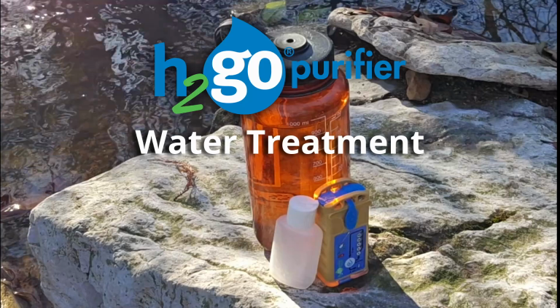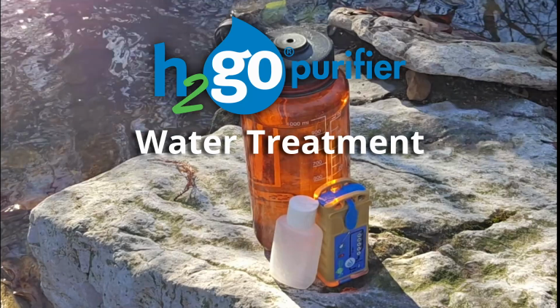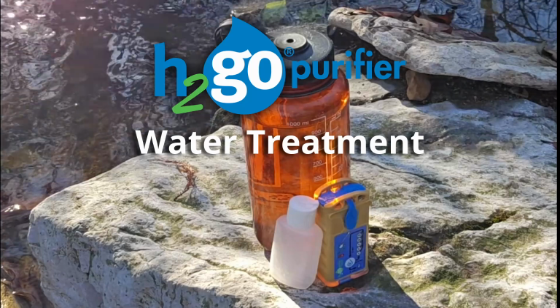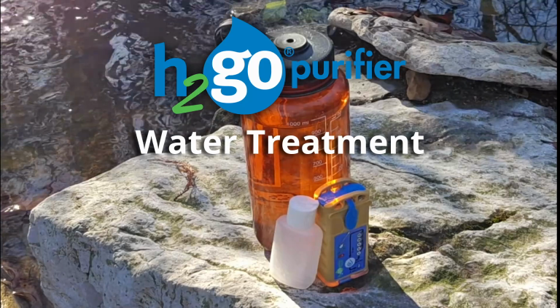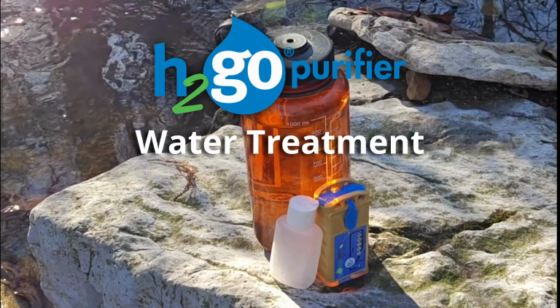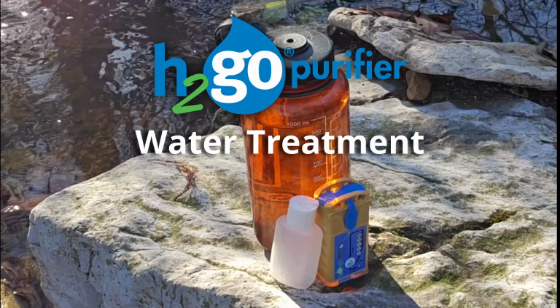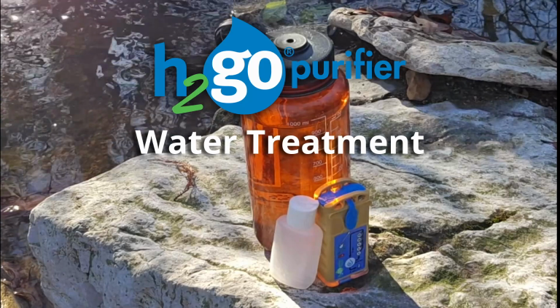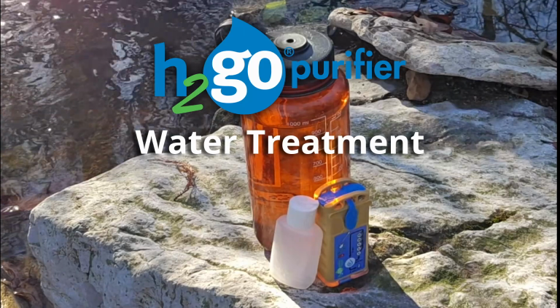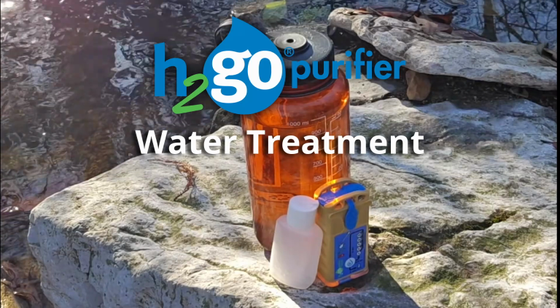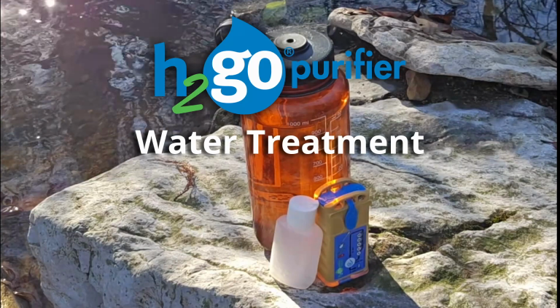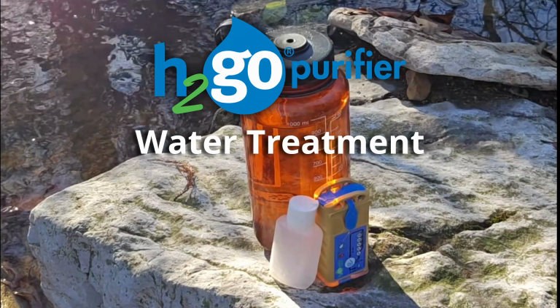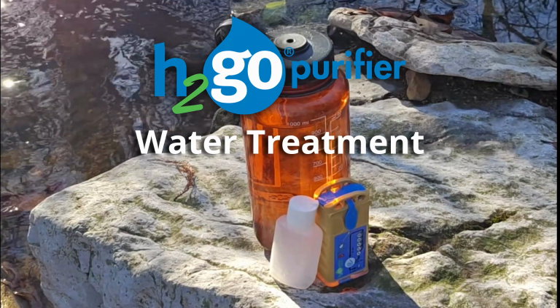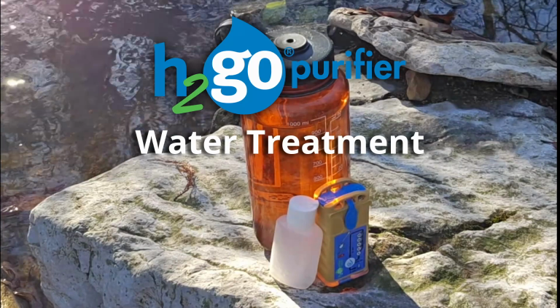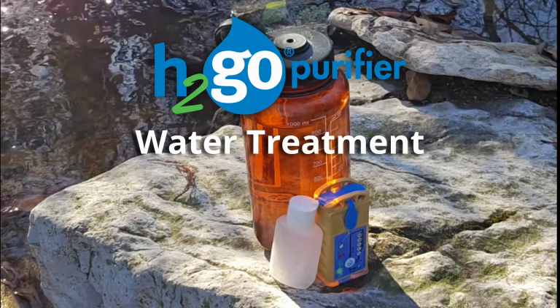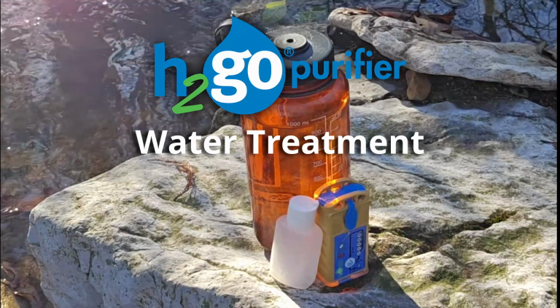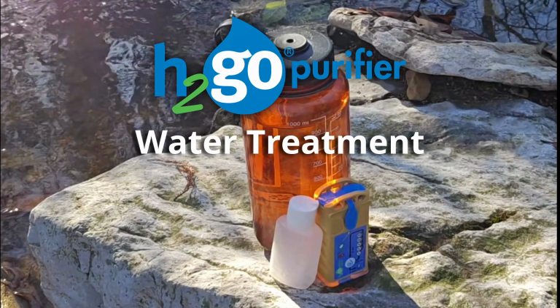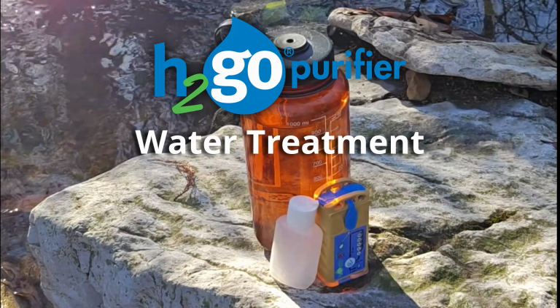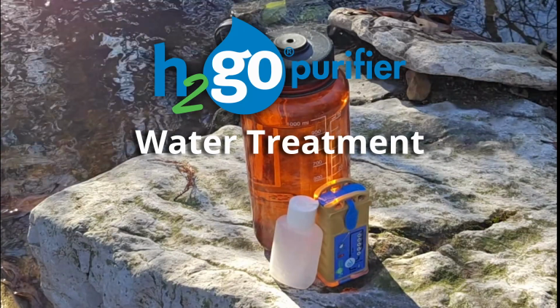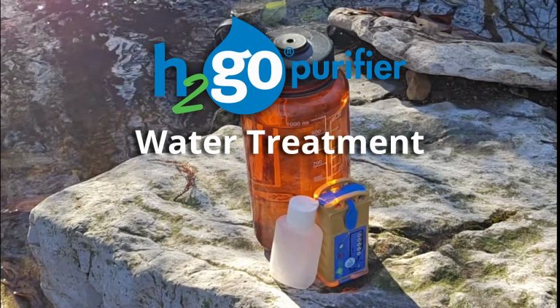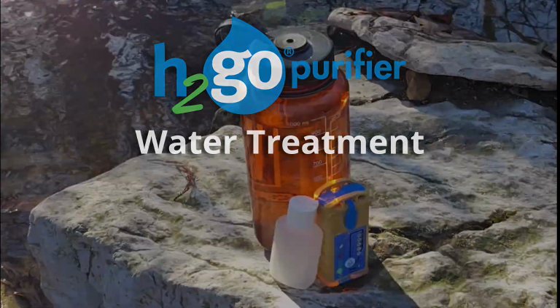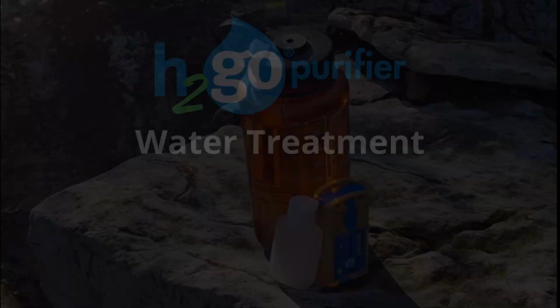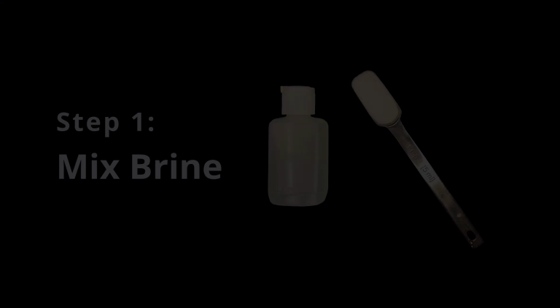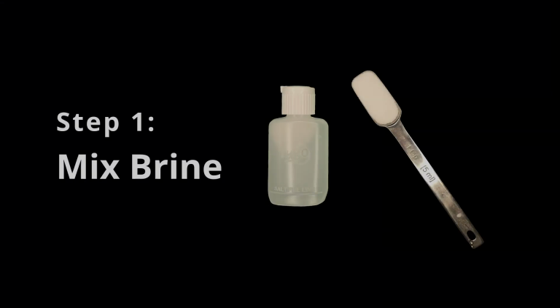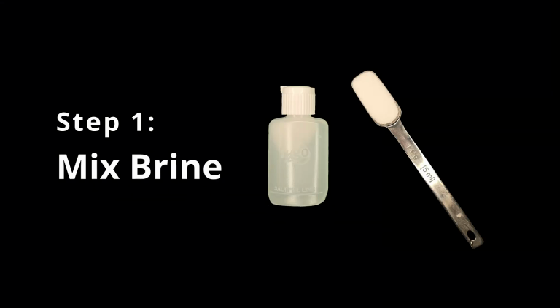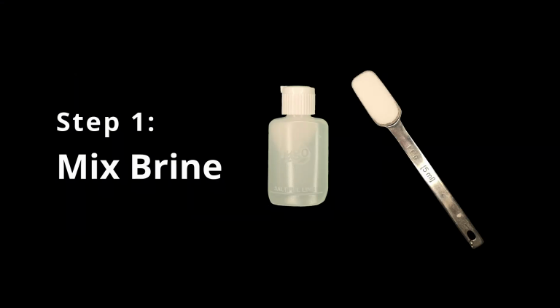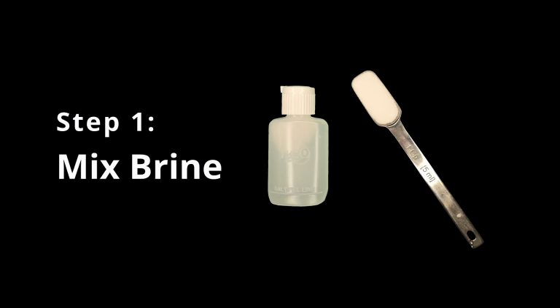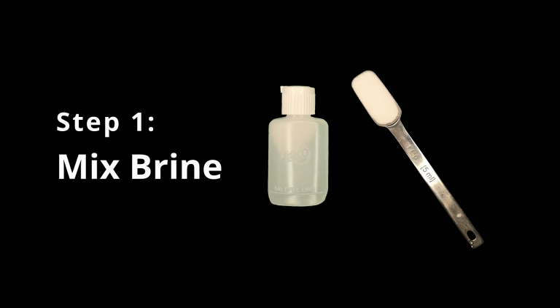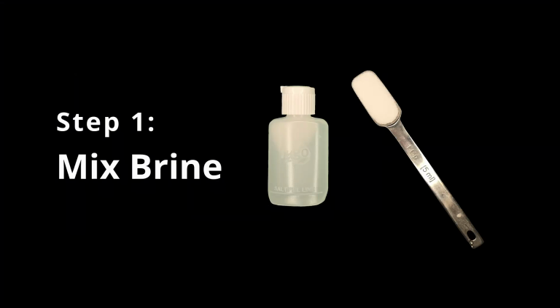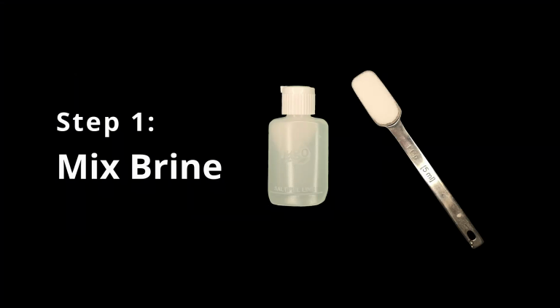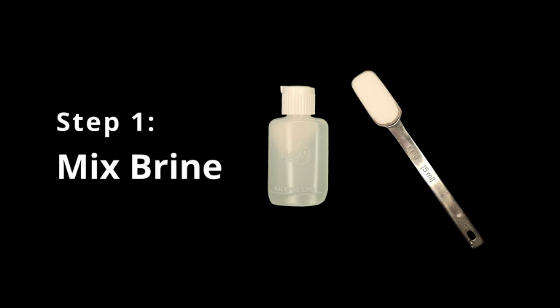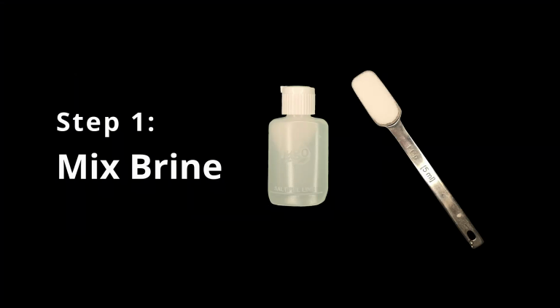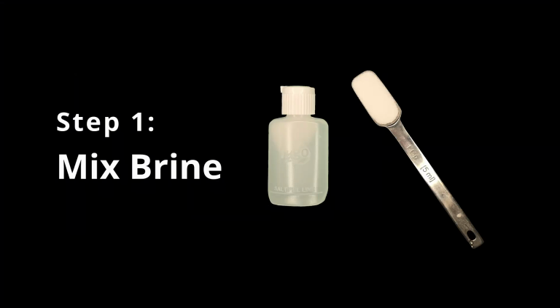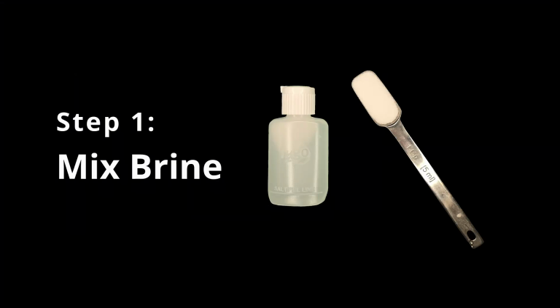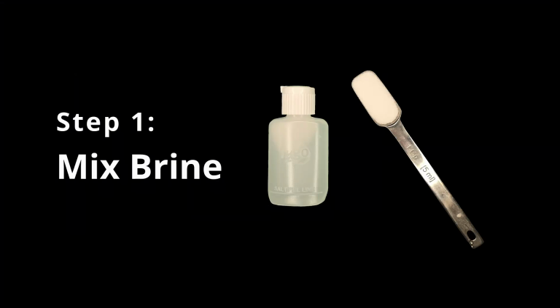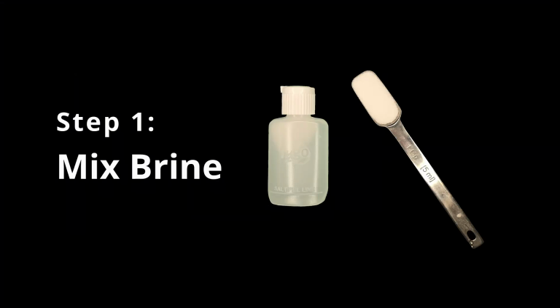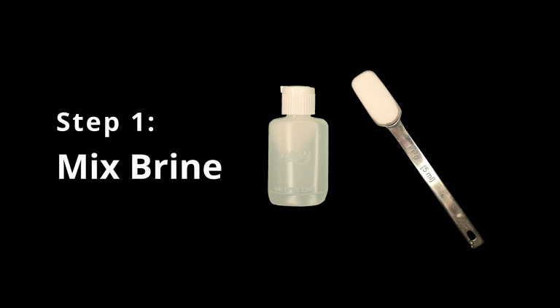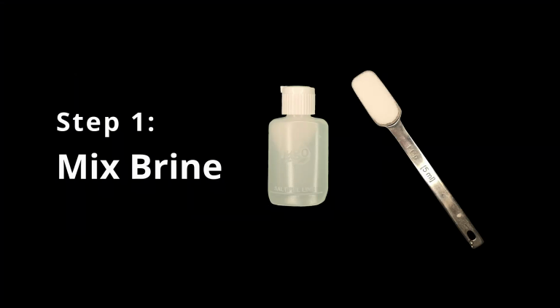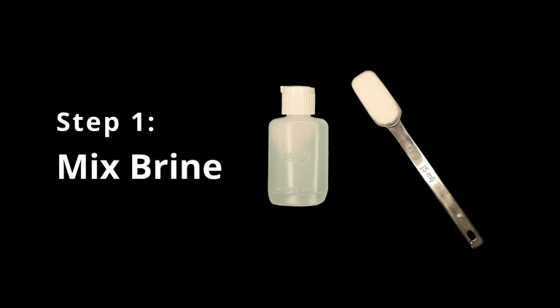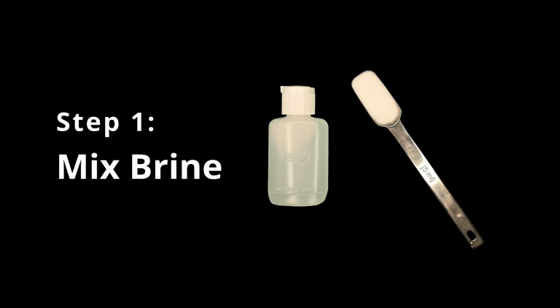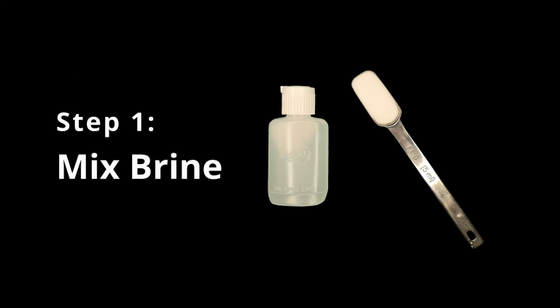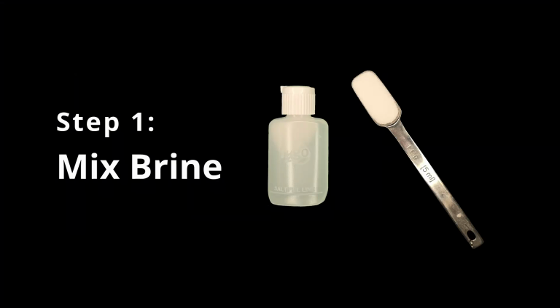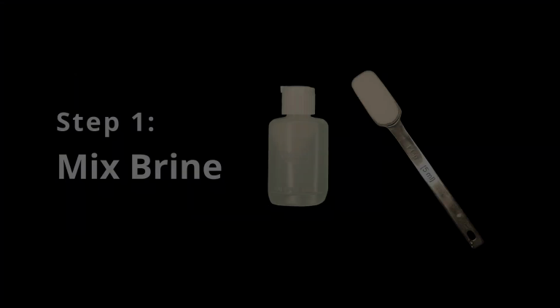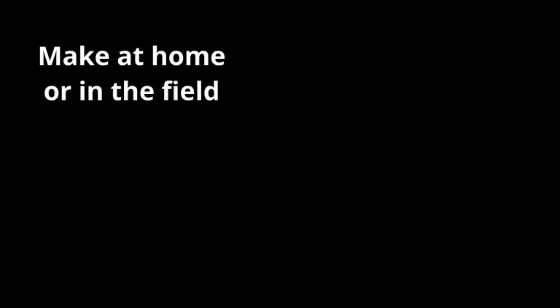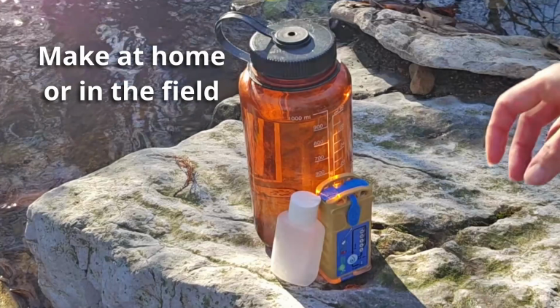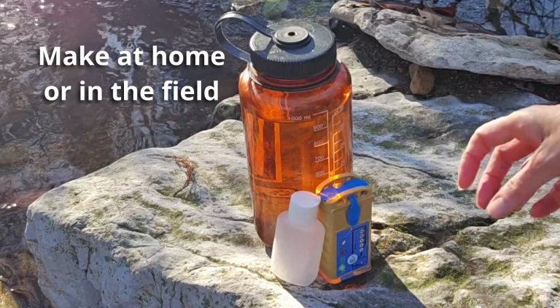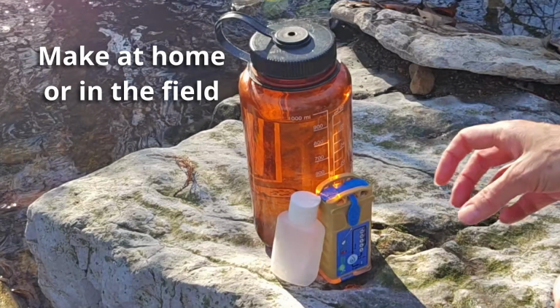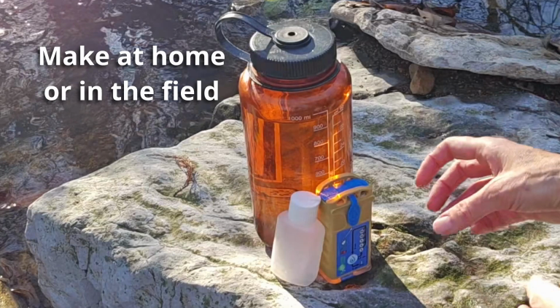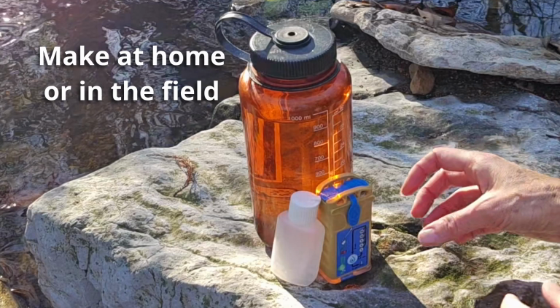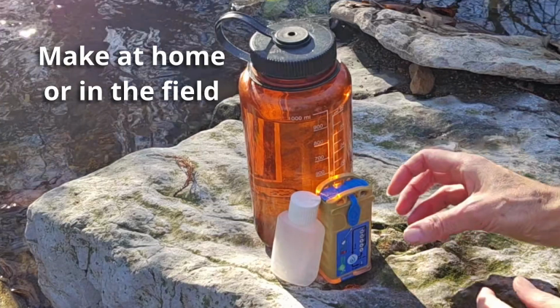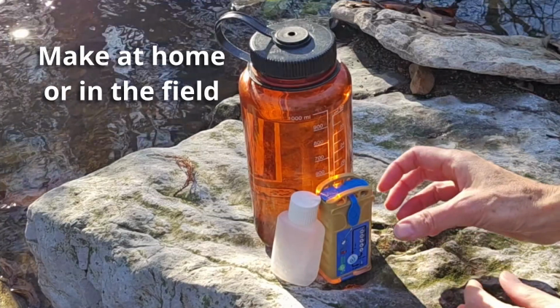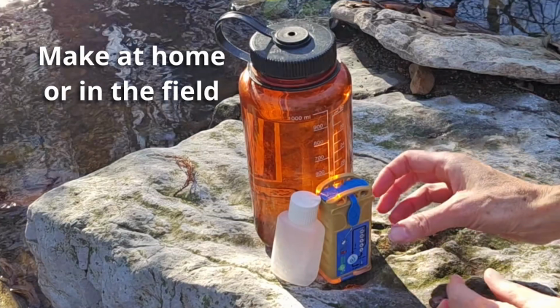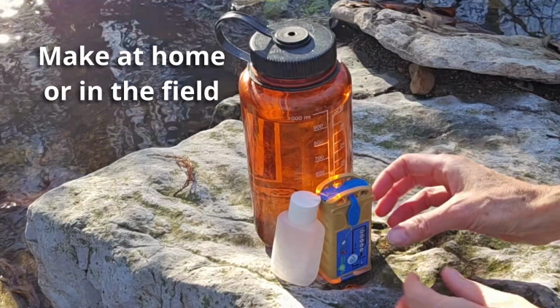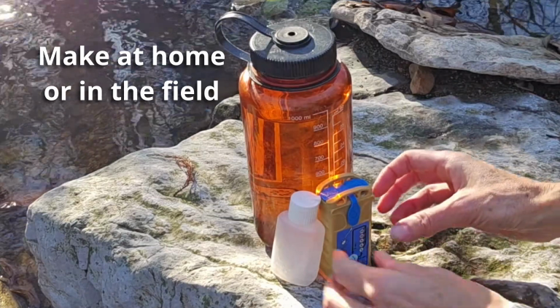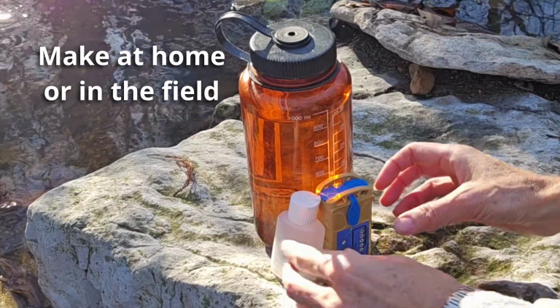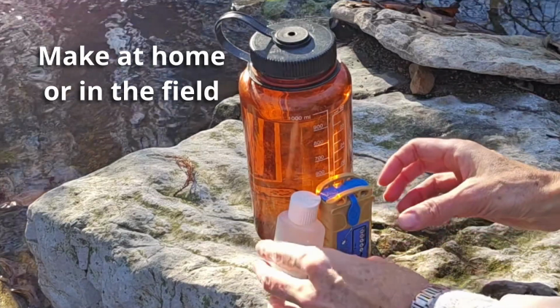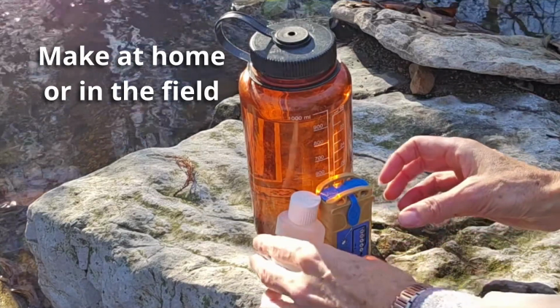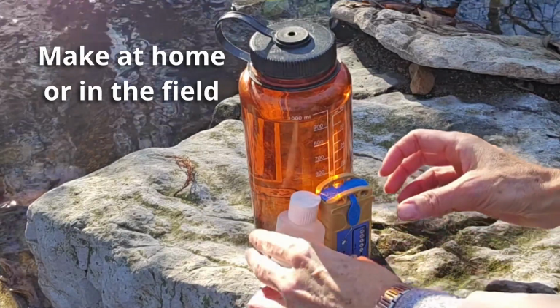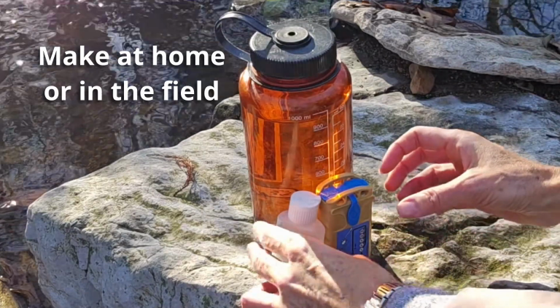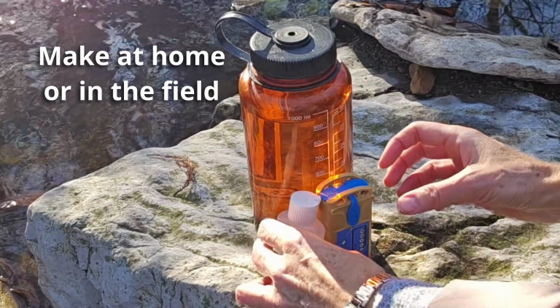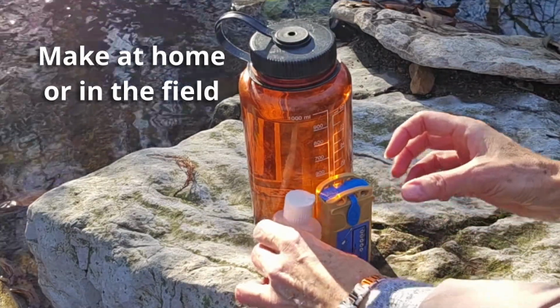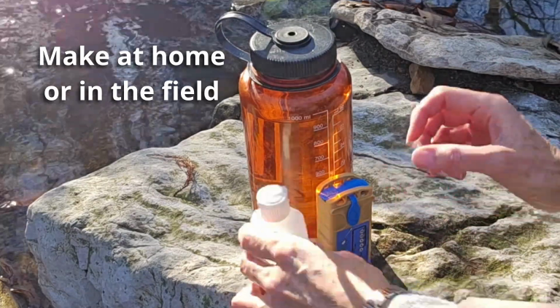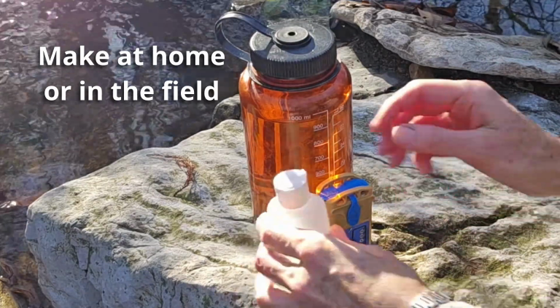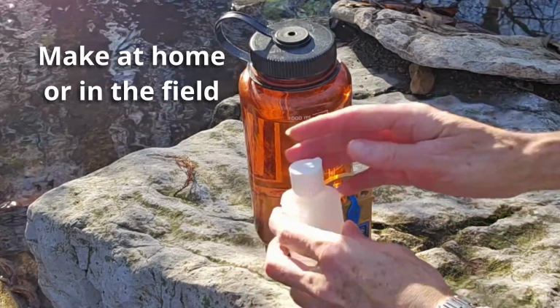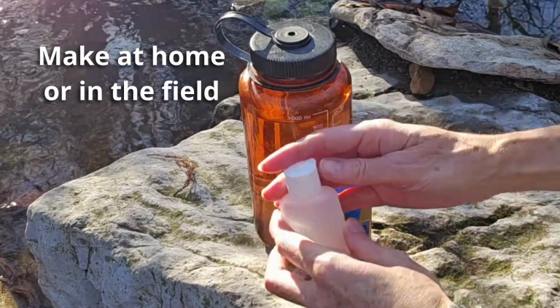Let's treat water with your H2Go. First, you need to make your salt water solution.